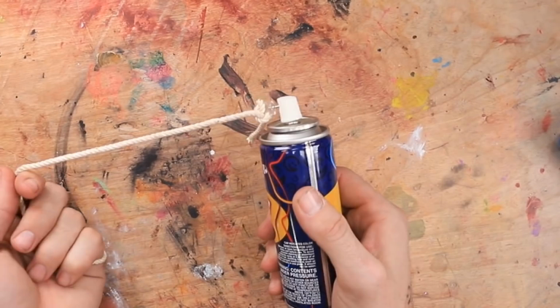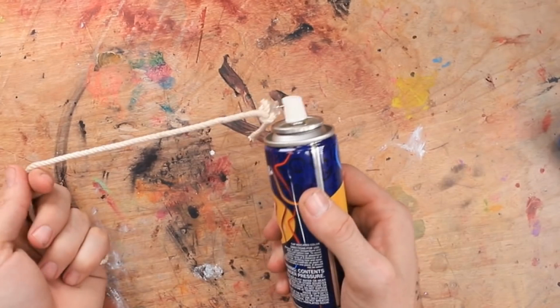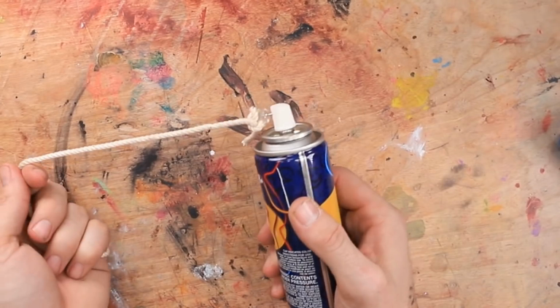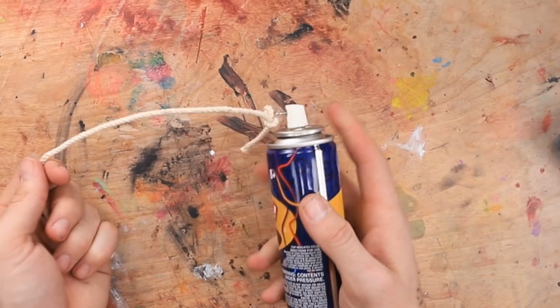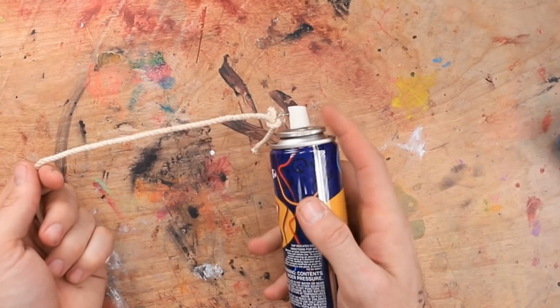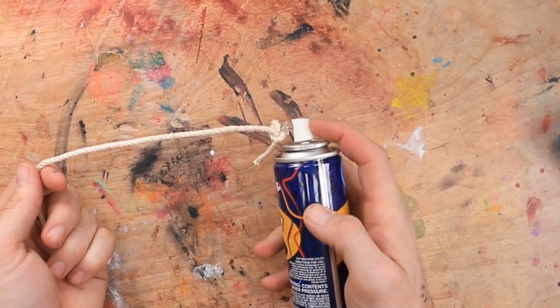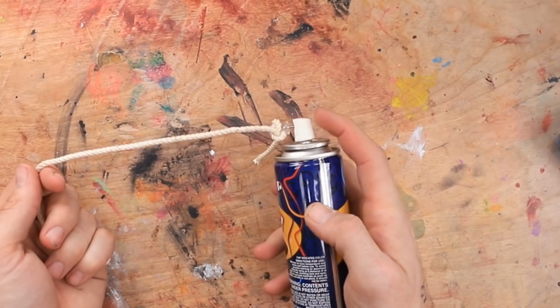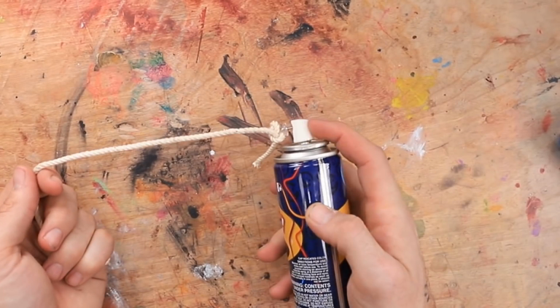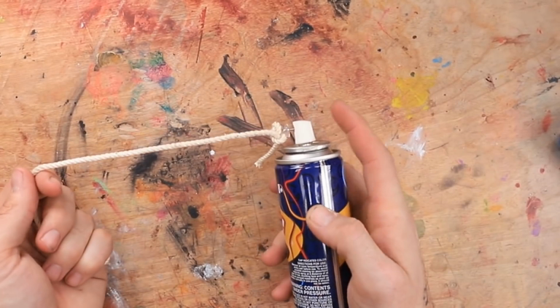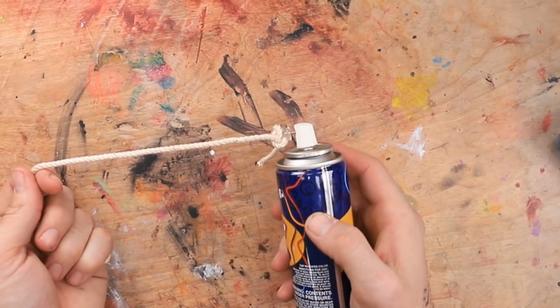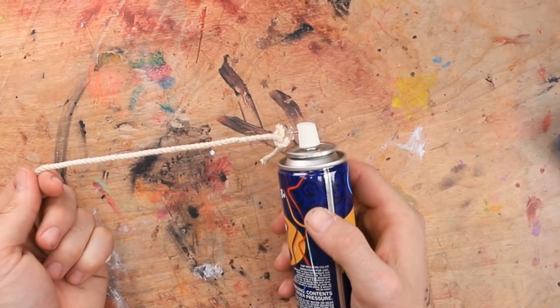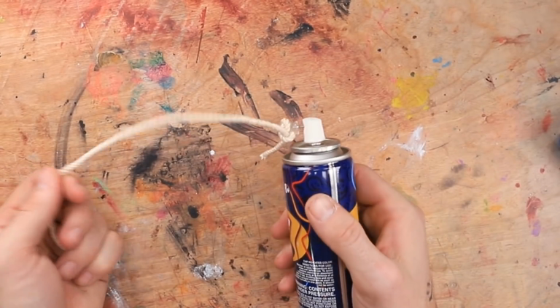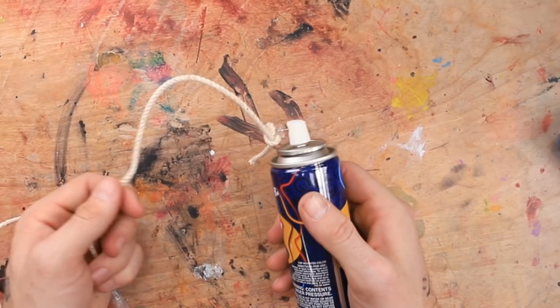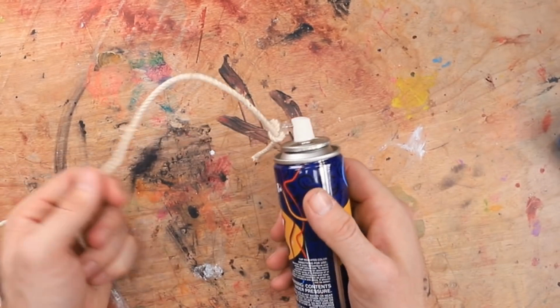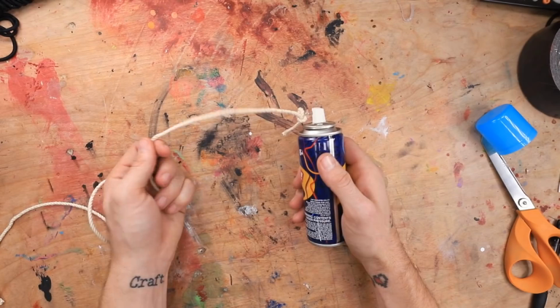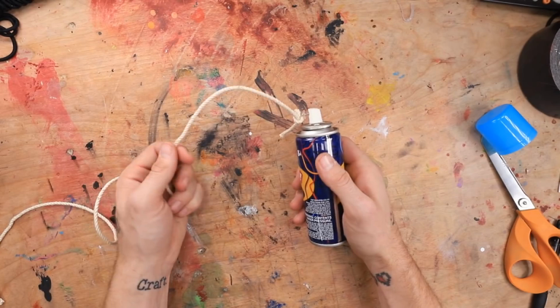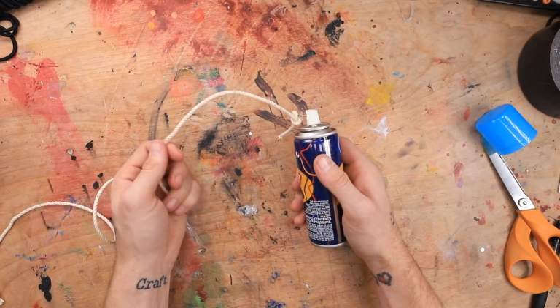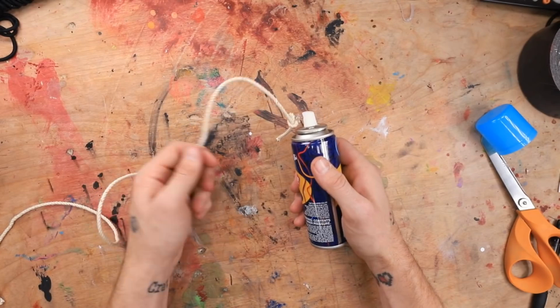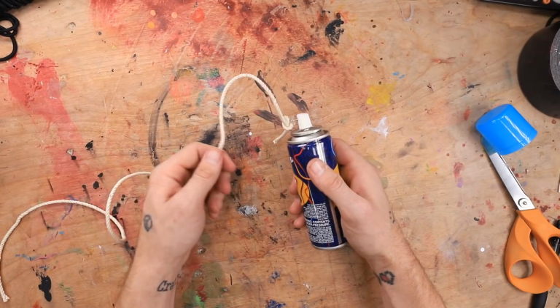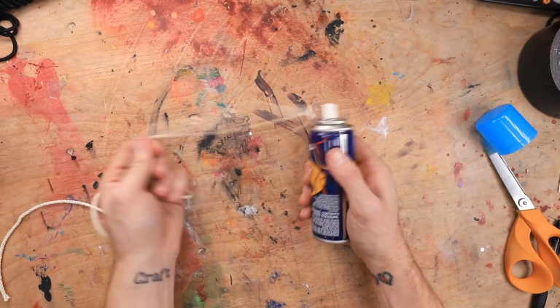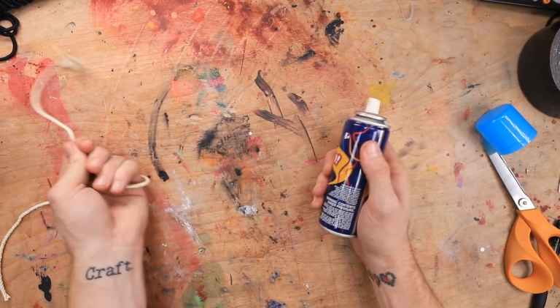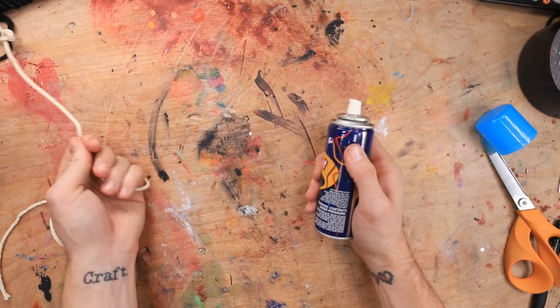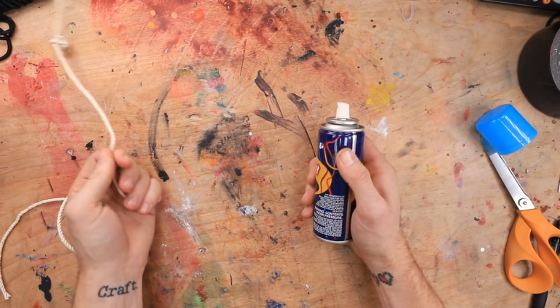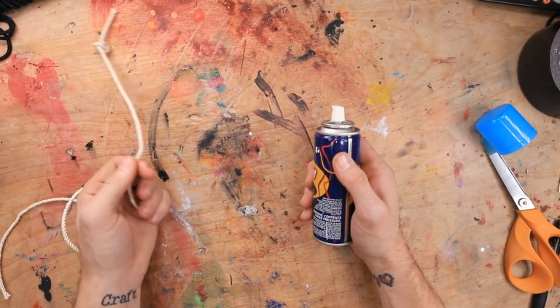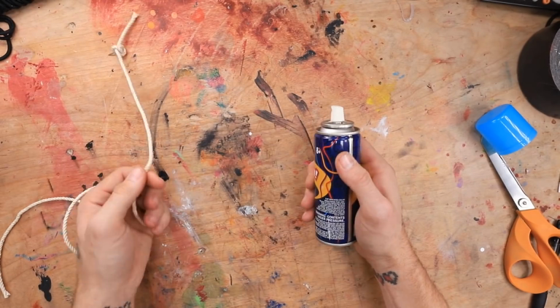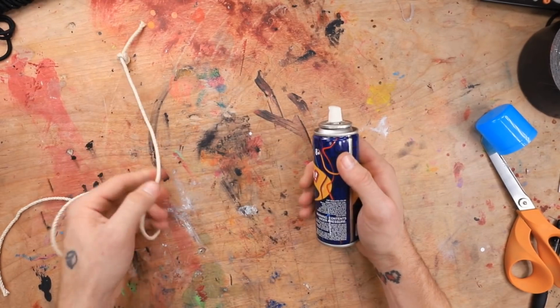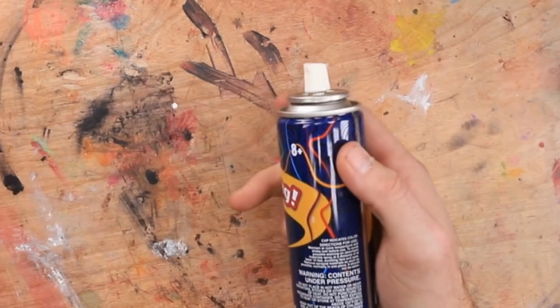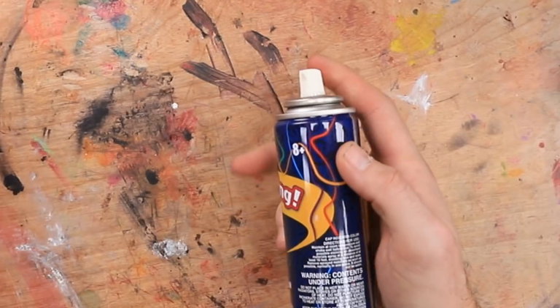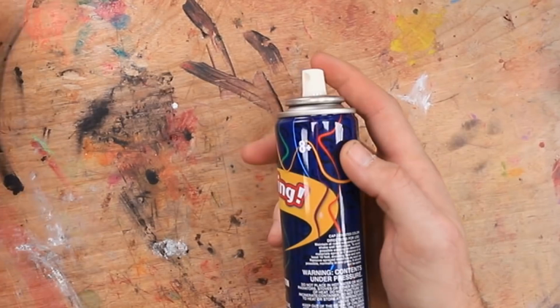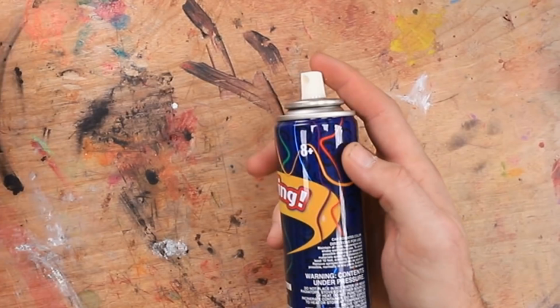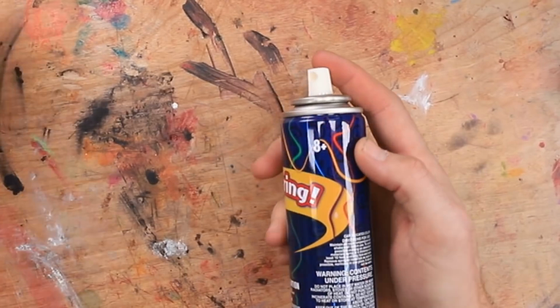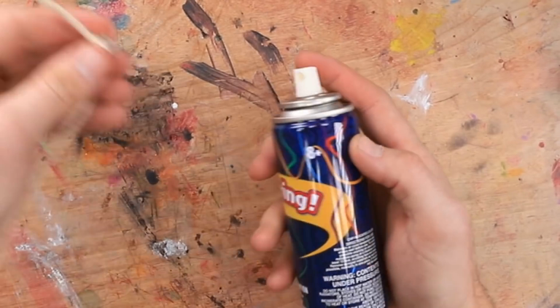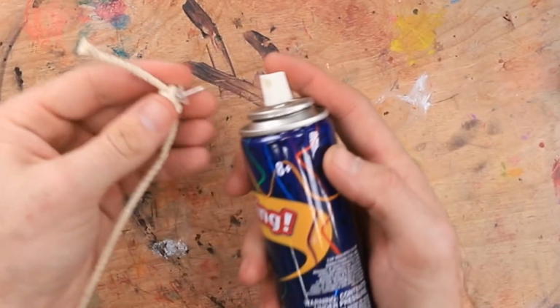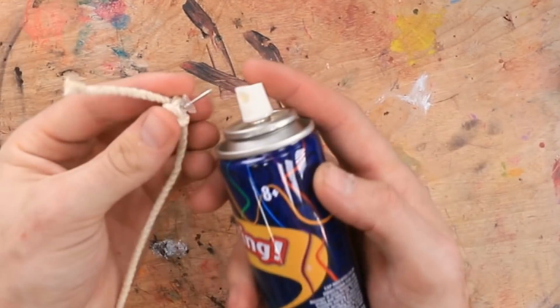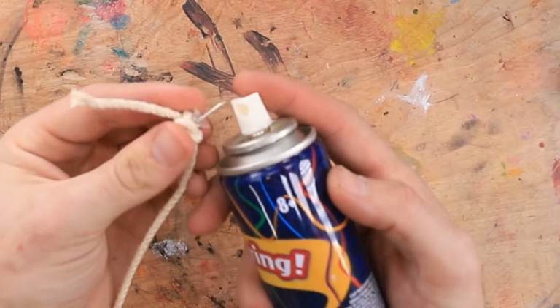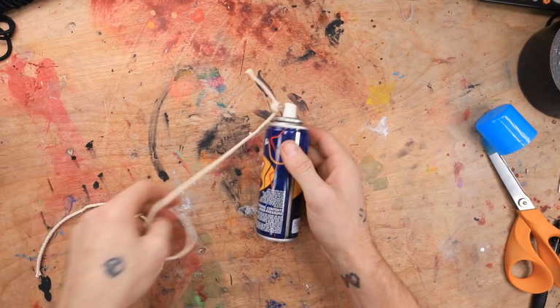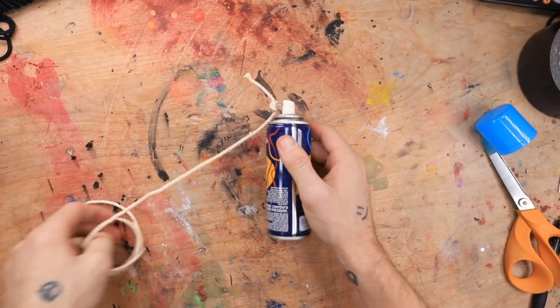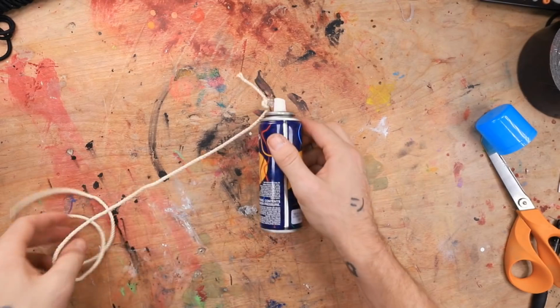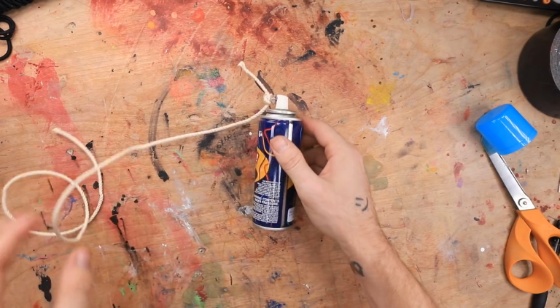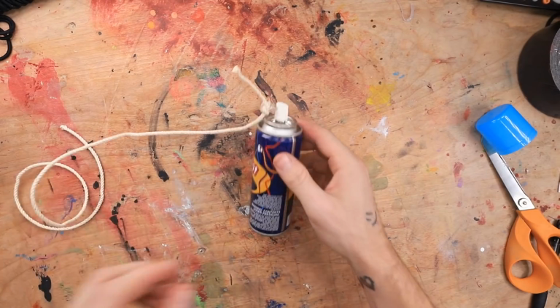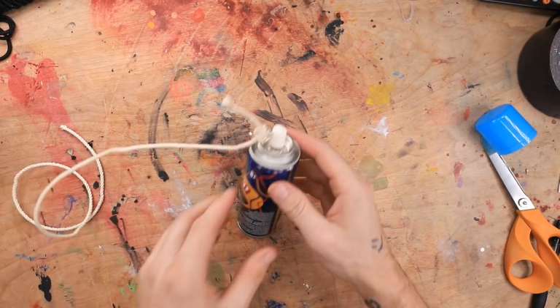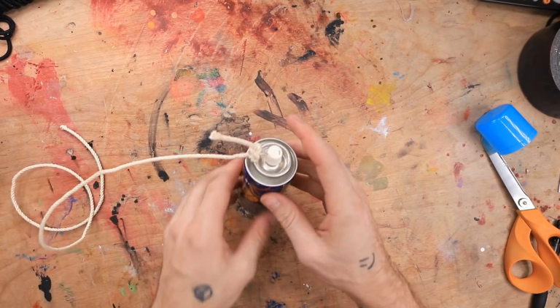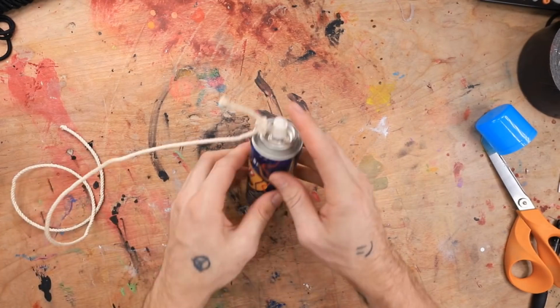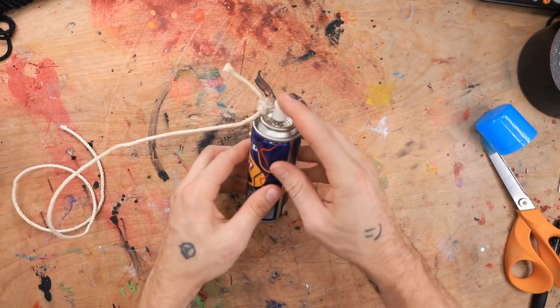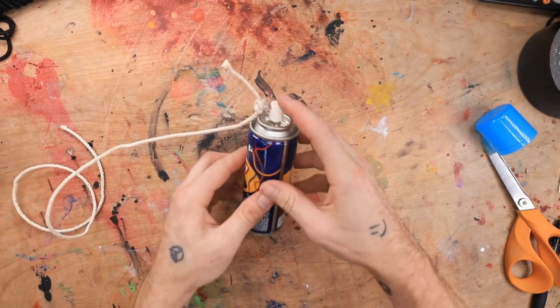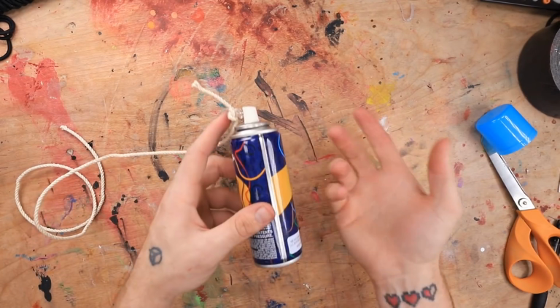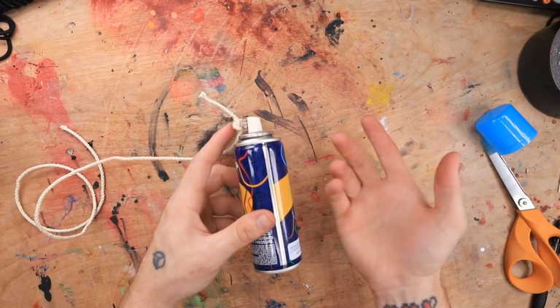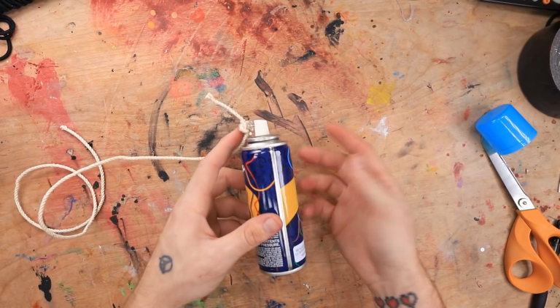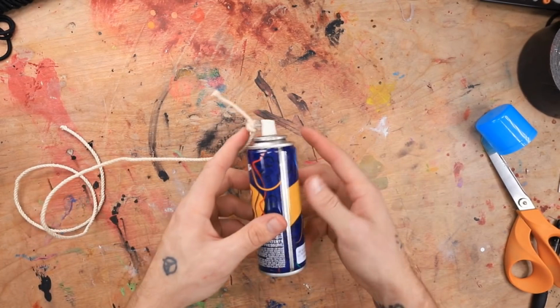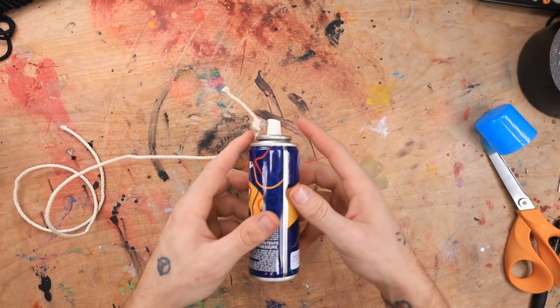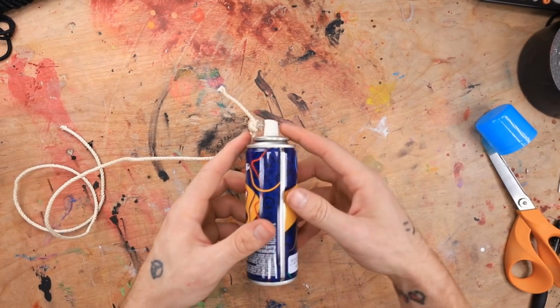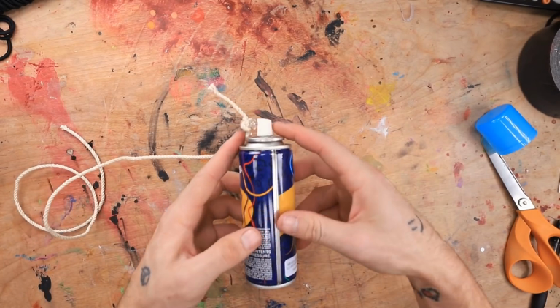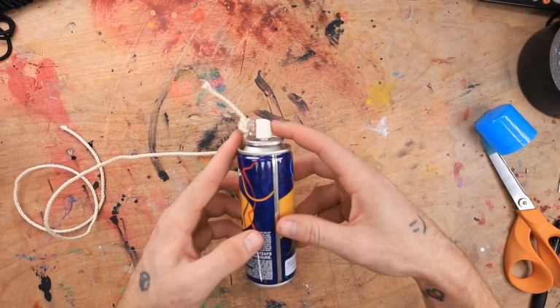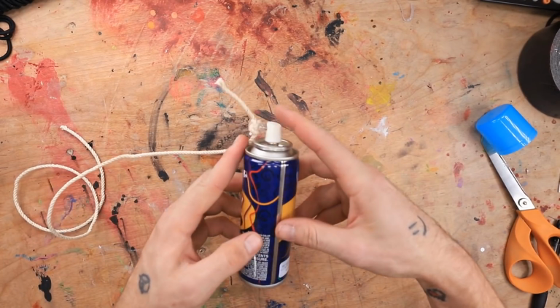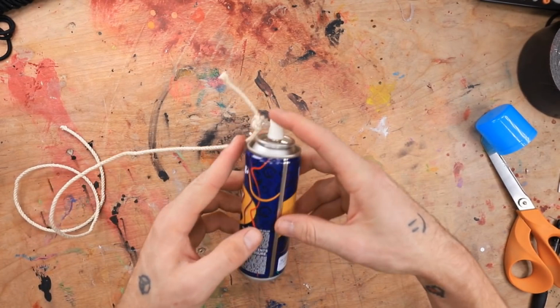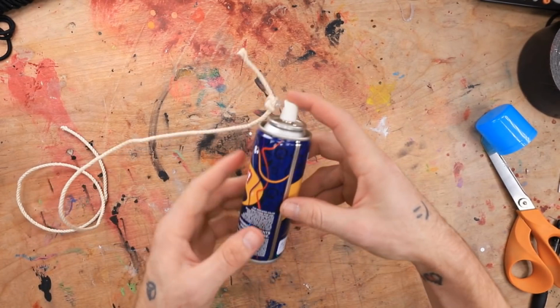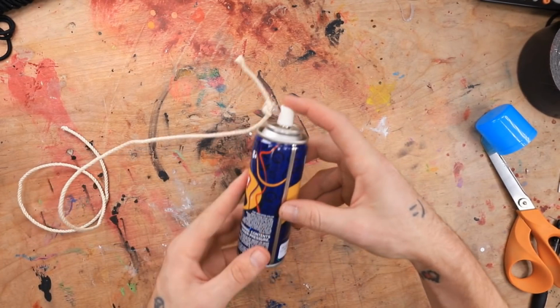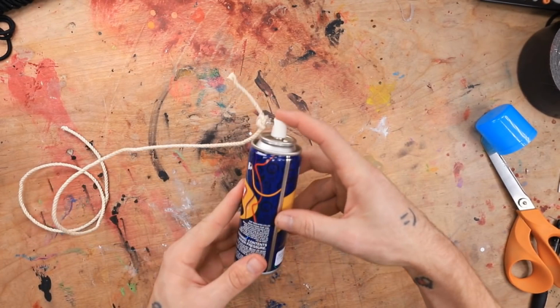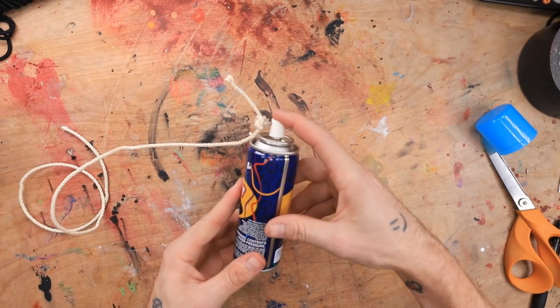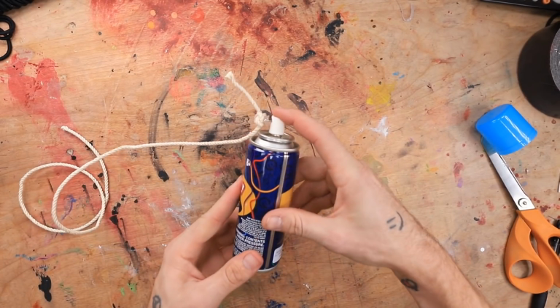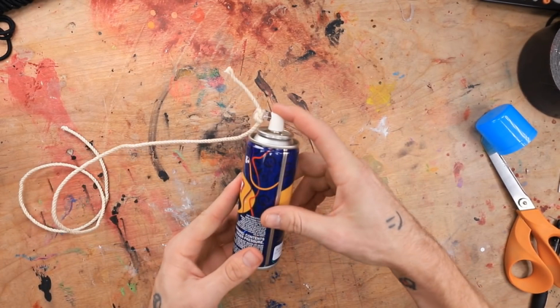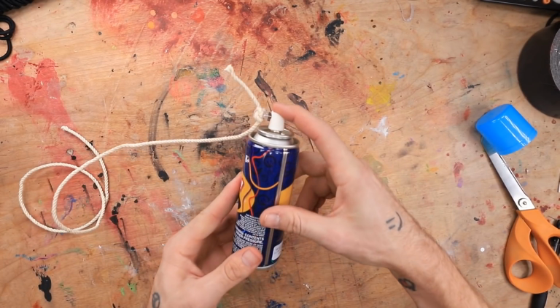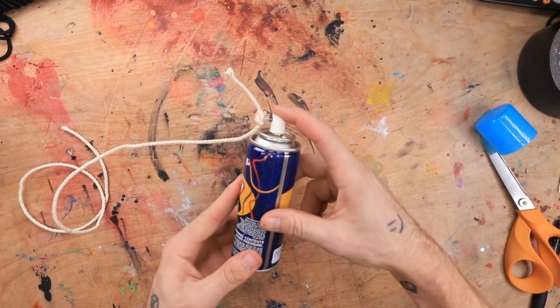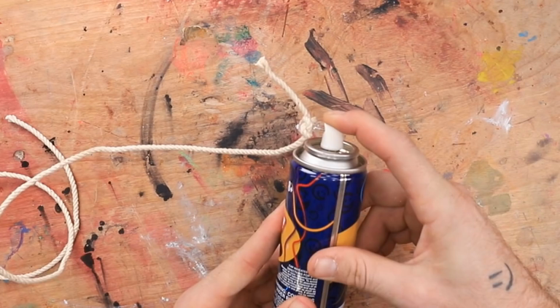Will the string pull the whole cap off? One, two, and... That ought to do it. And then for the scary part where we push down.